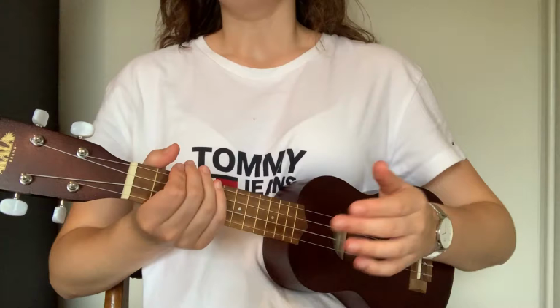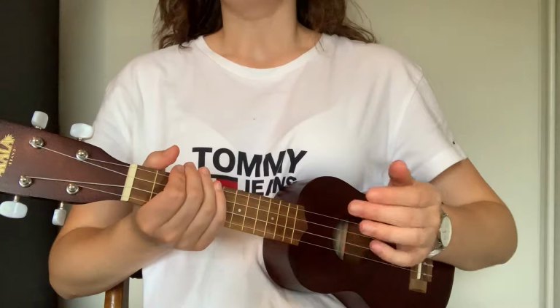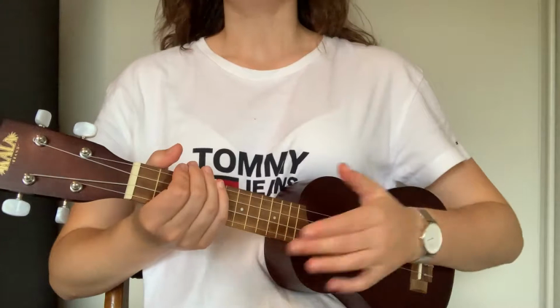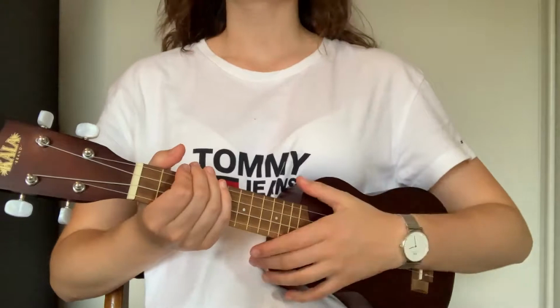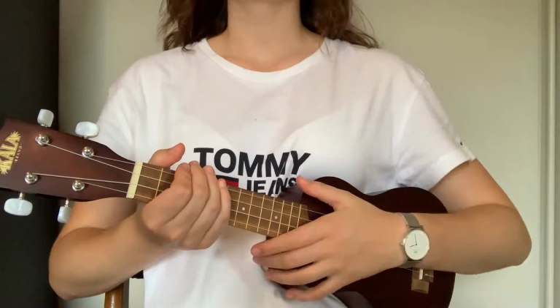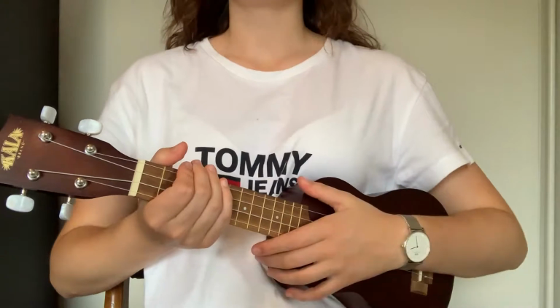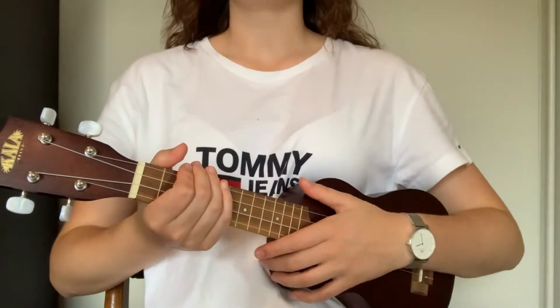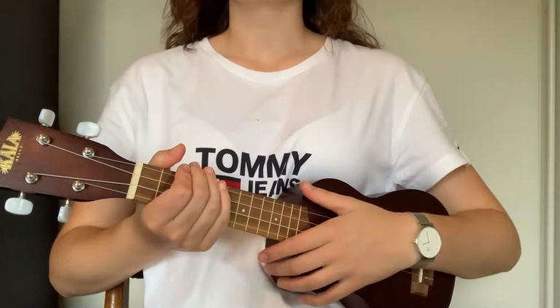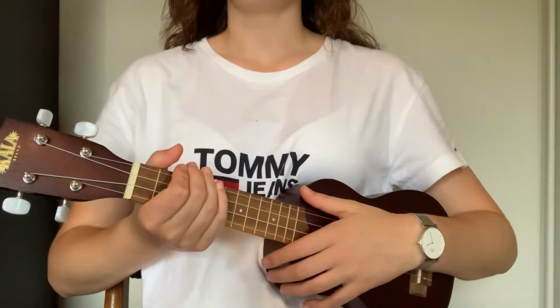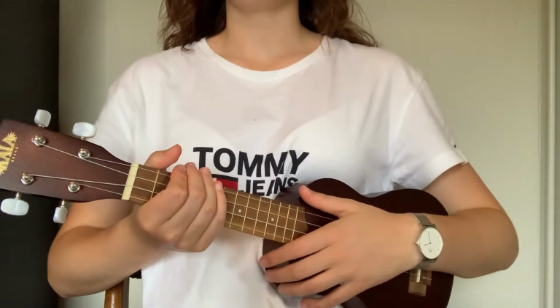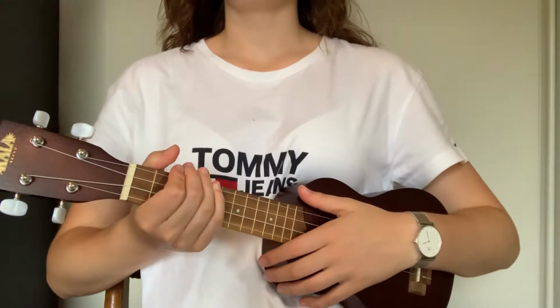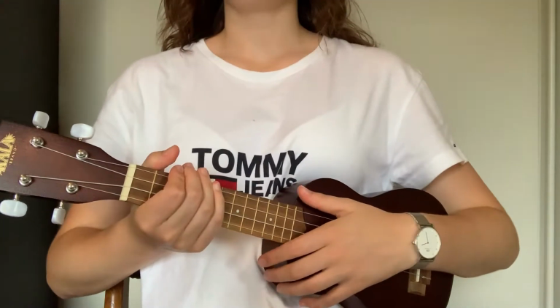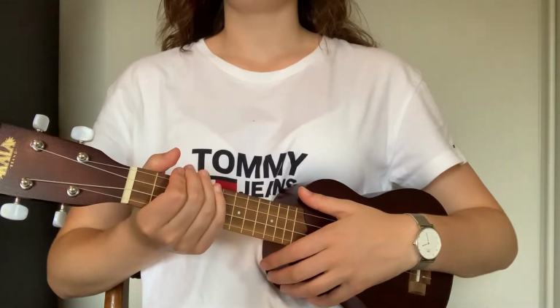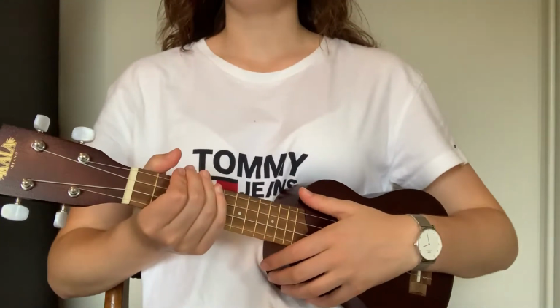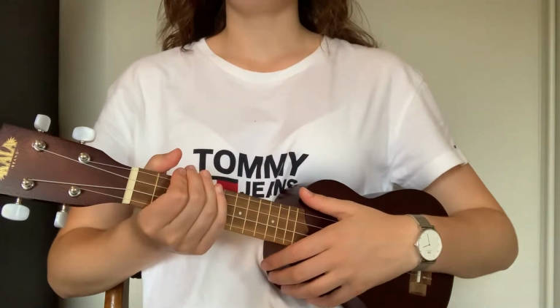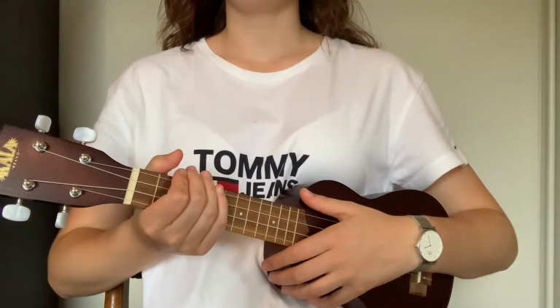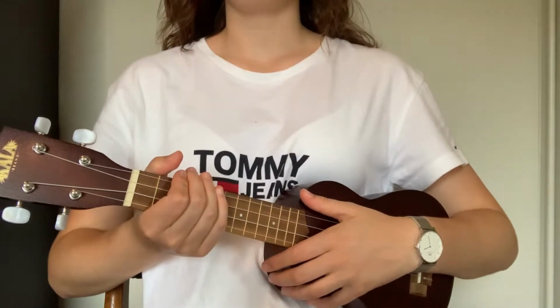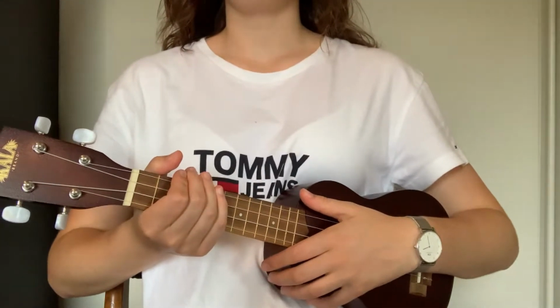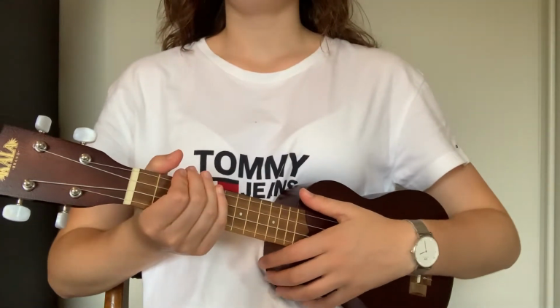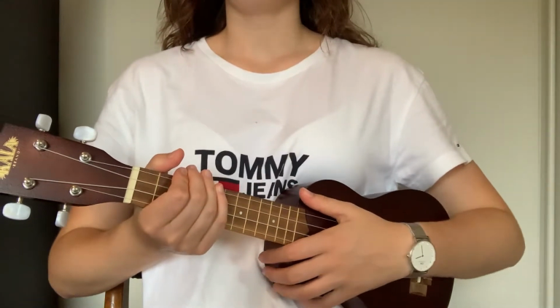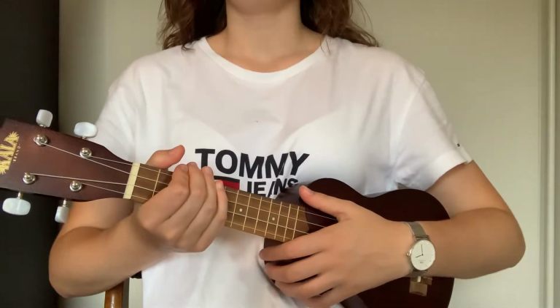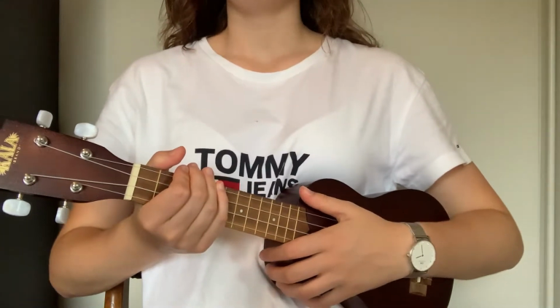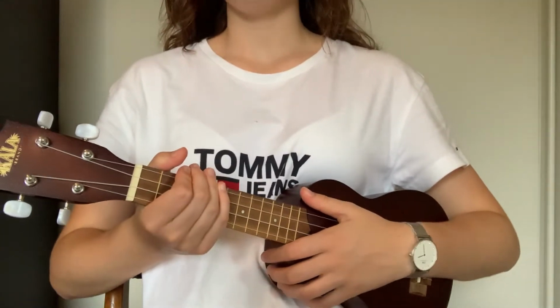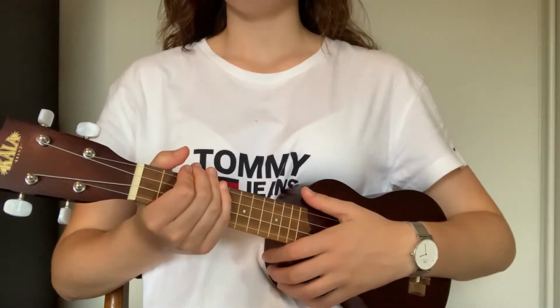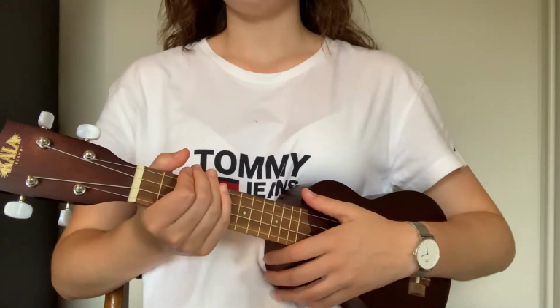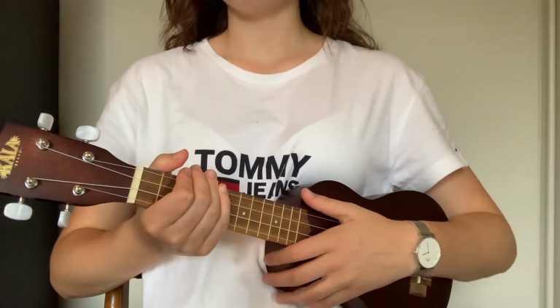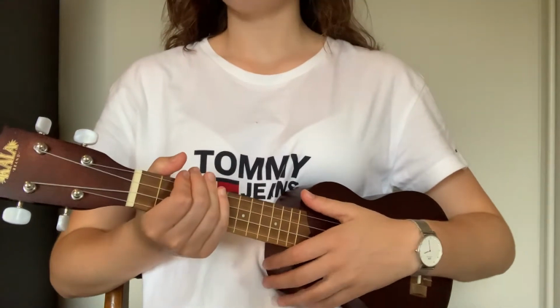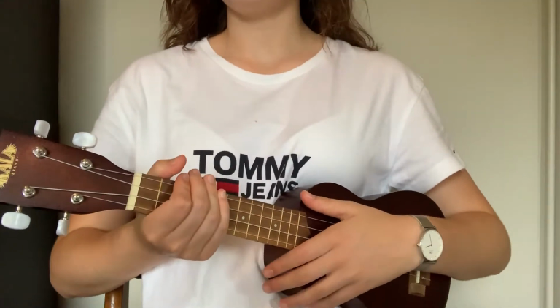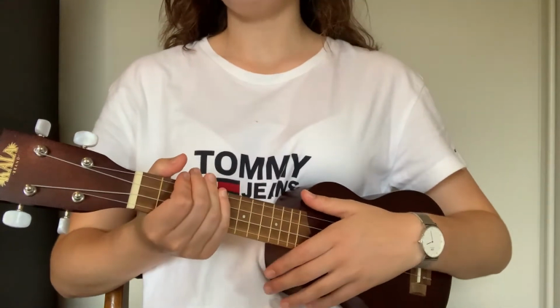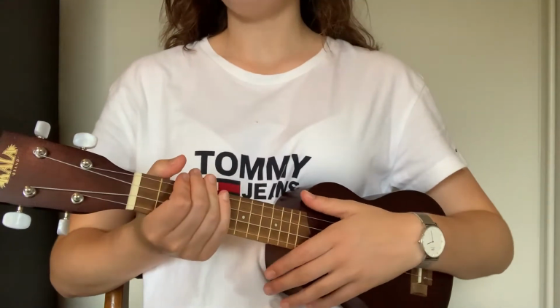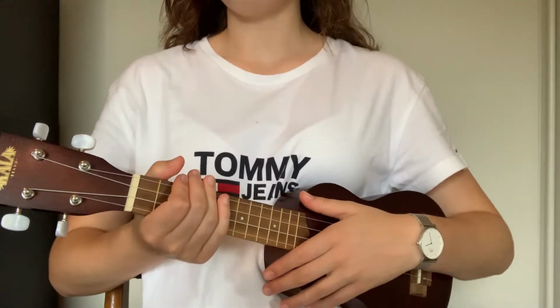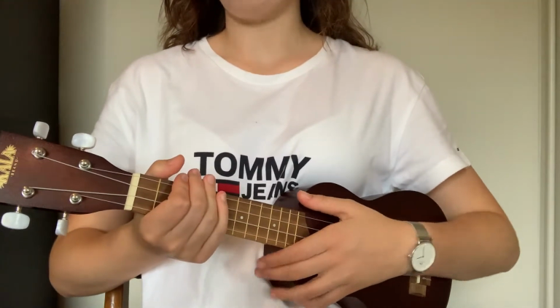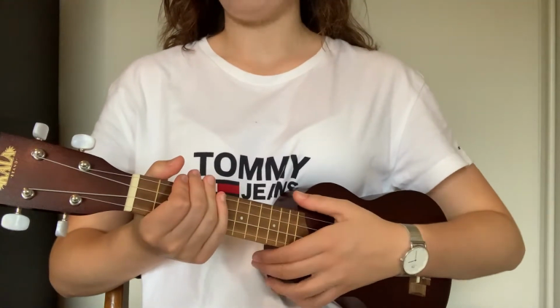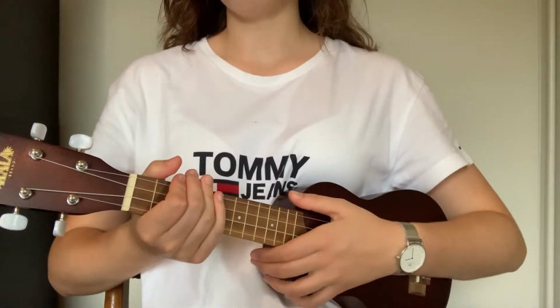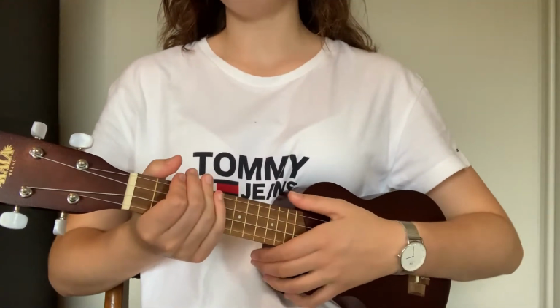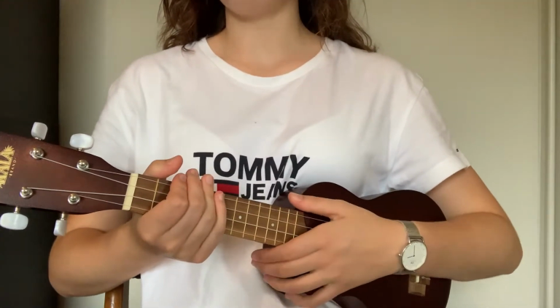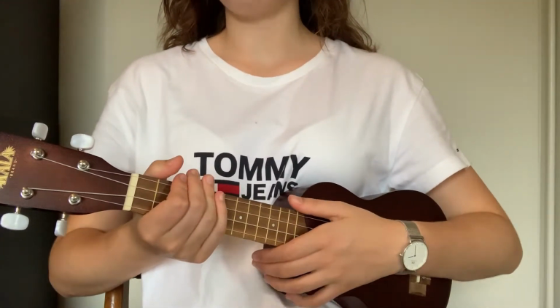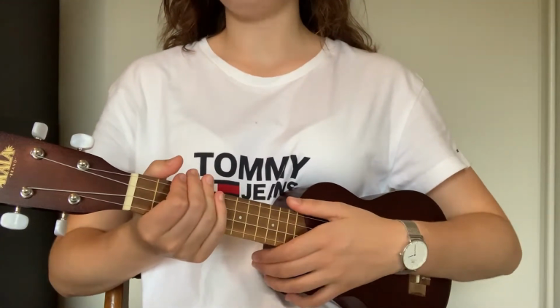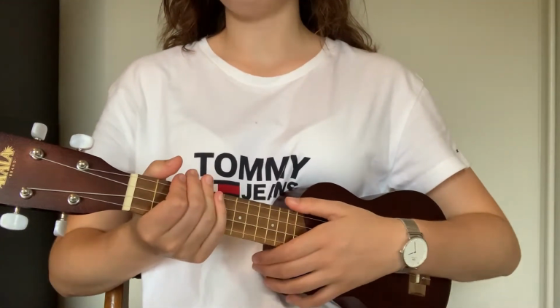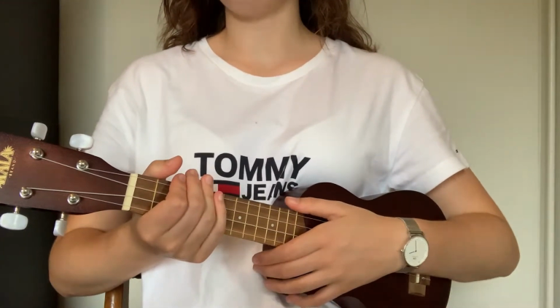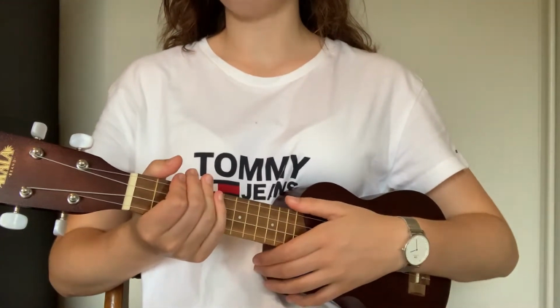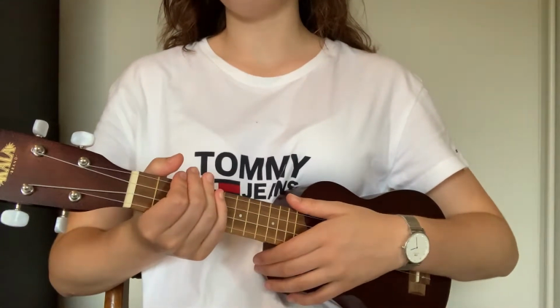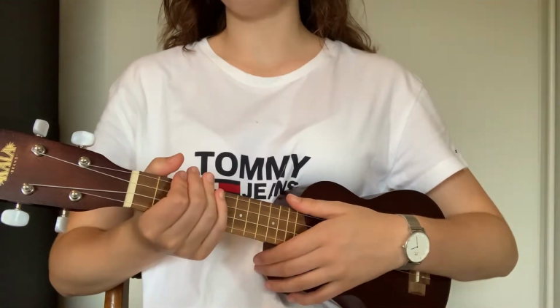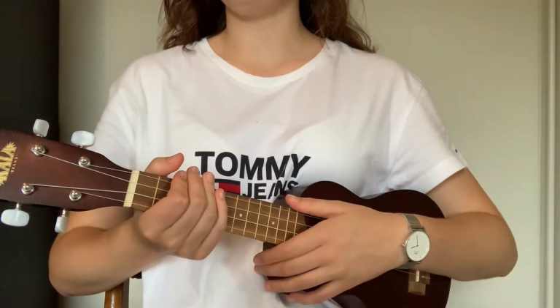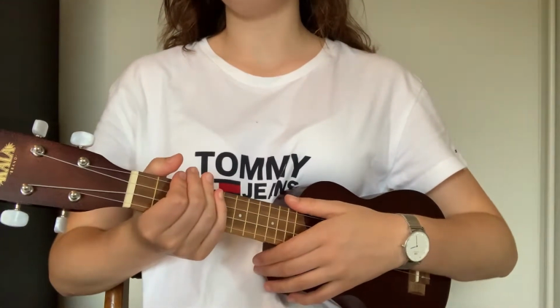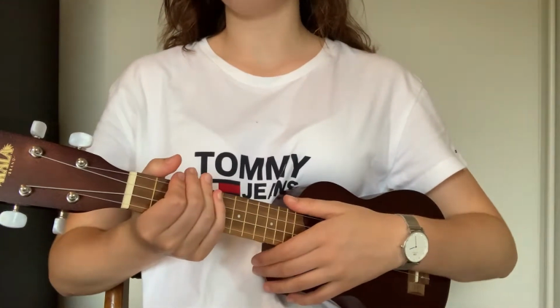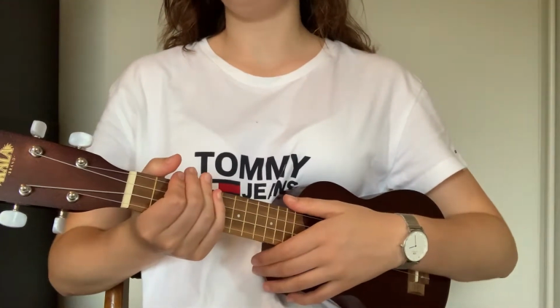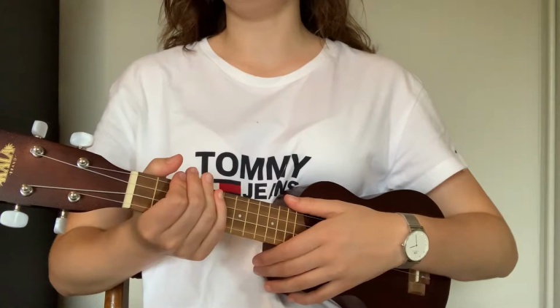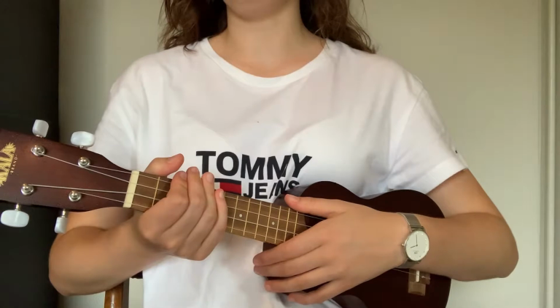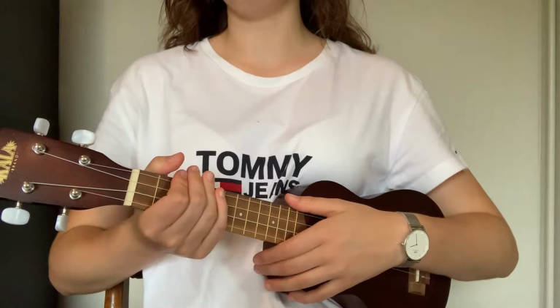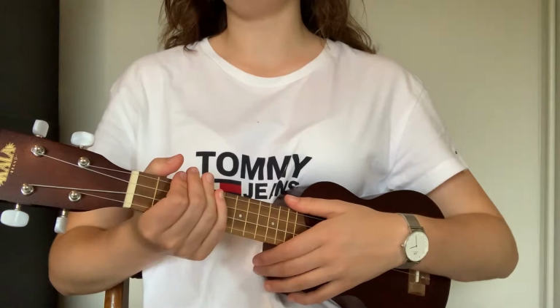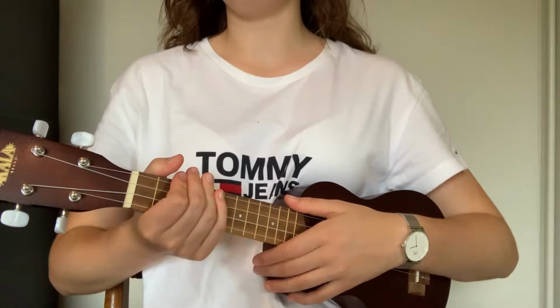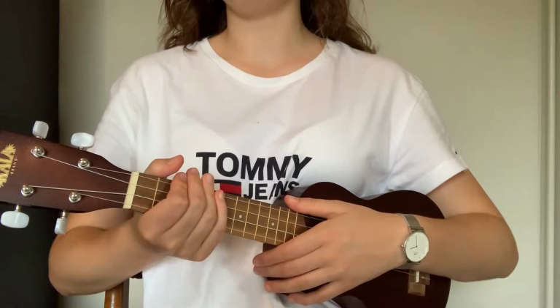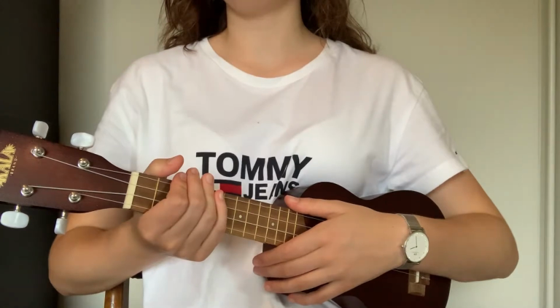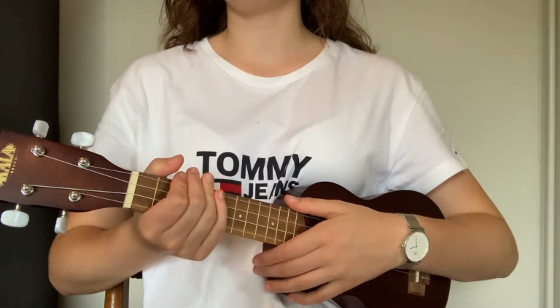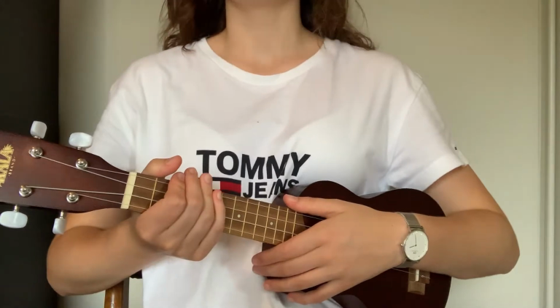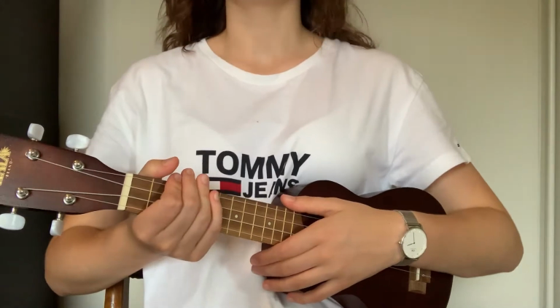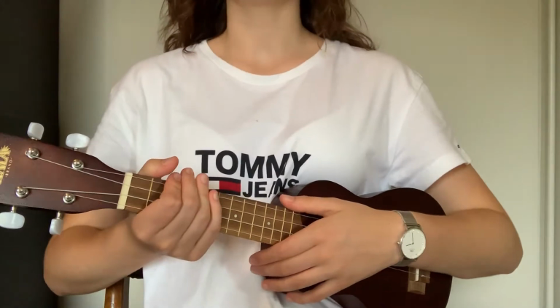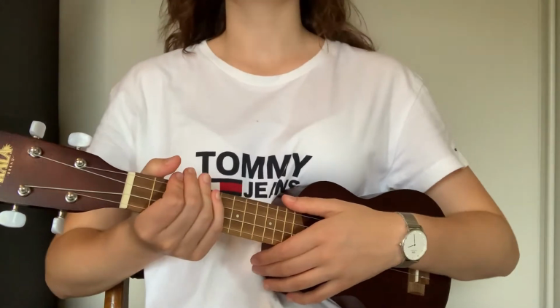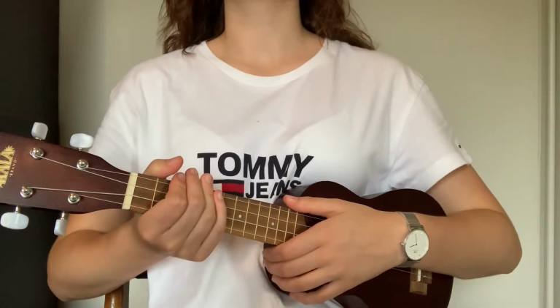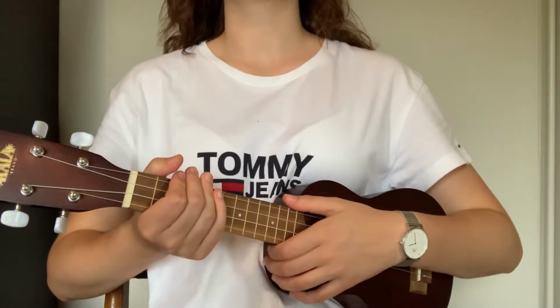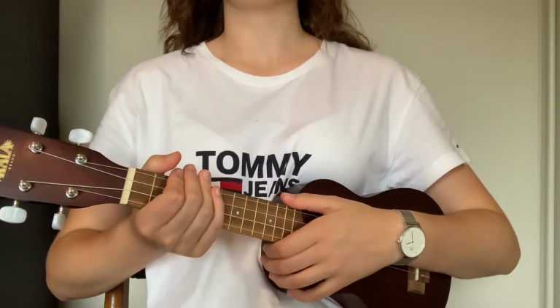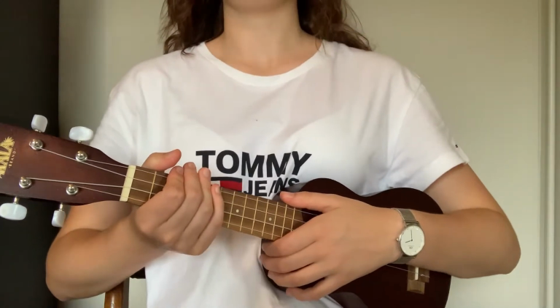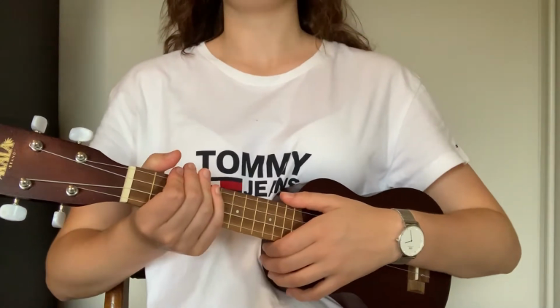What's up guys, welcome to a new tutorial. Today I'm going to teach you how to play Jolene by Dolly Parton on the ukulele.